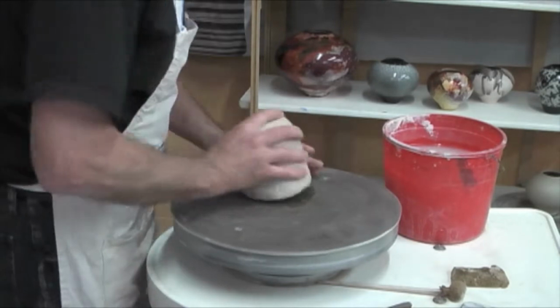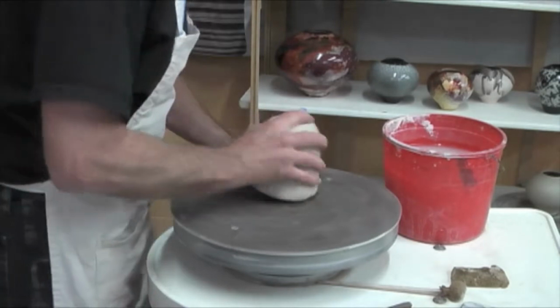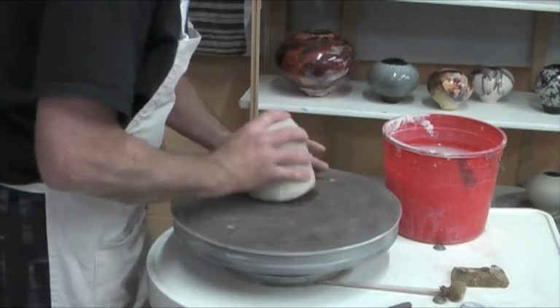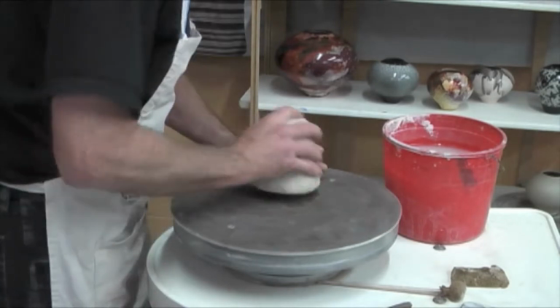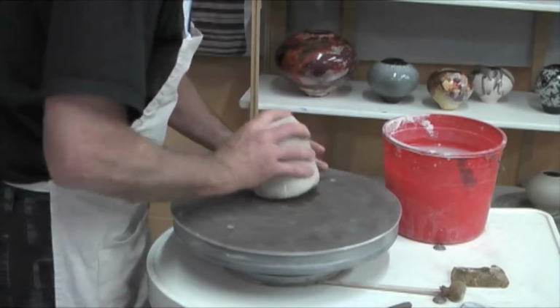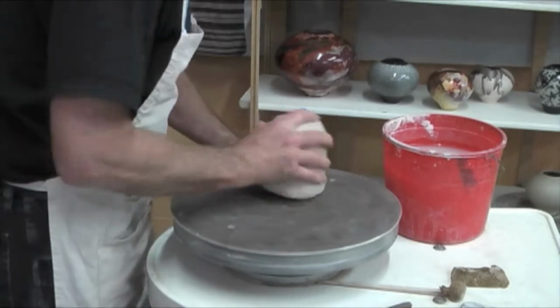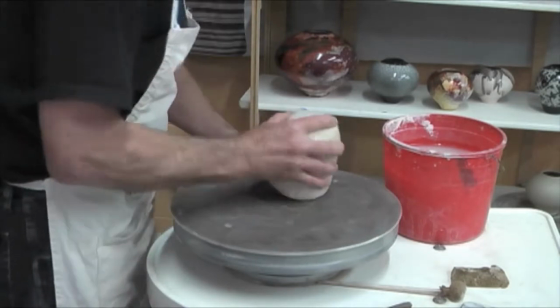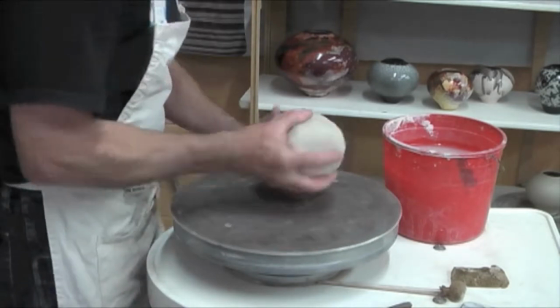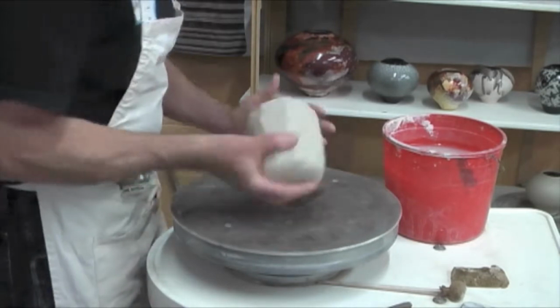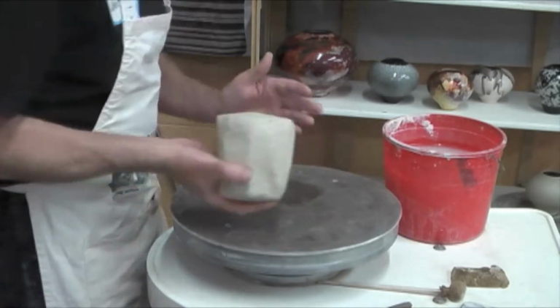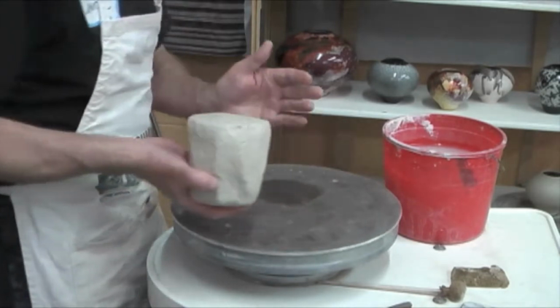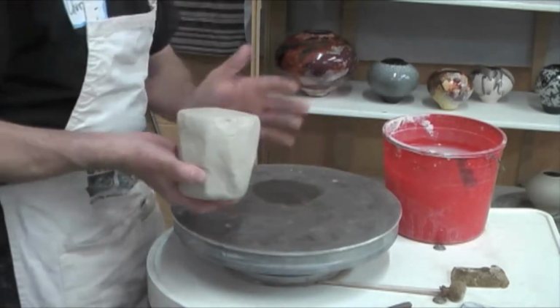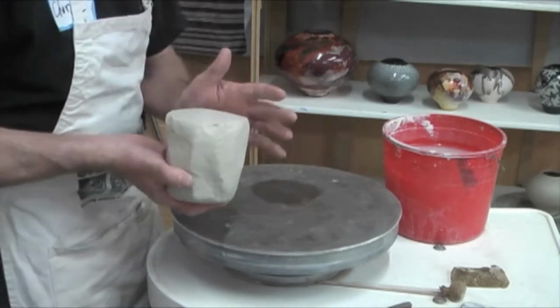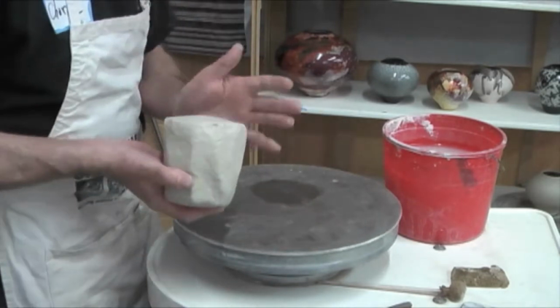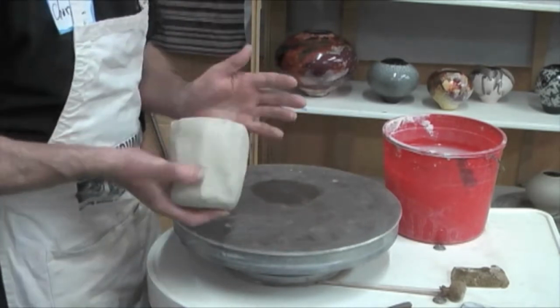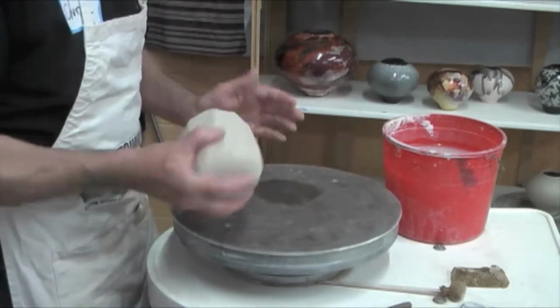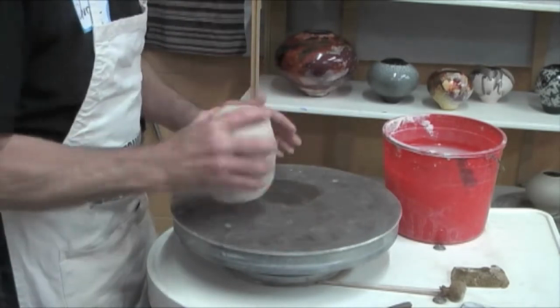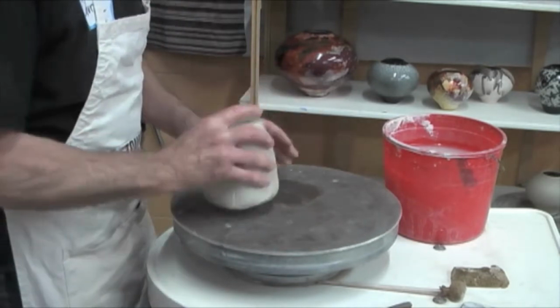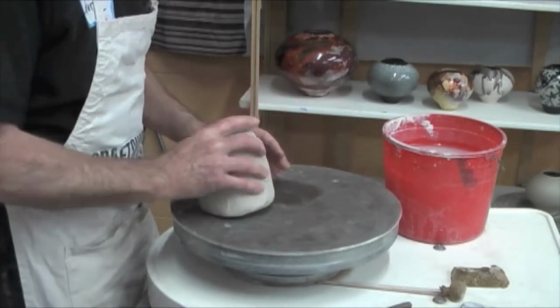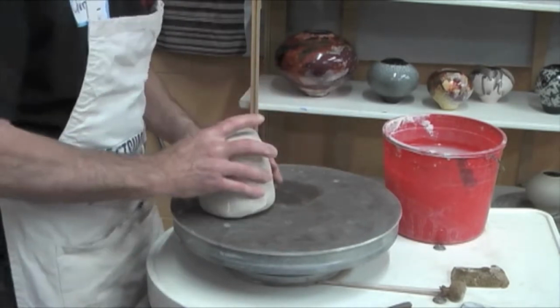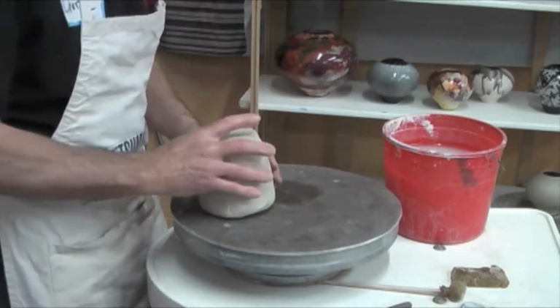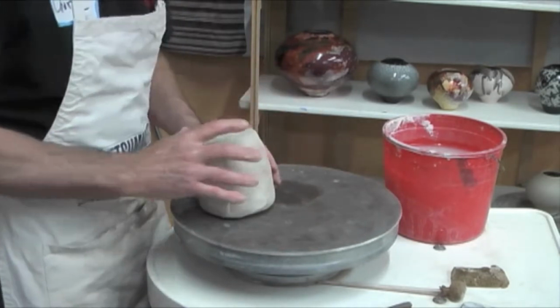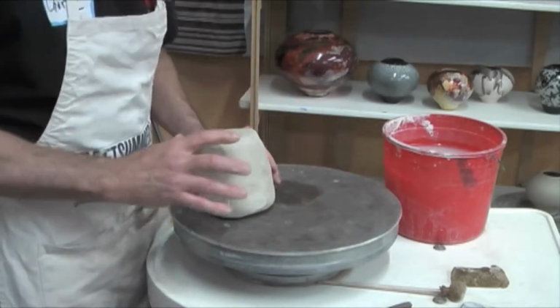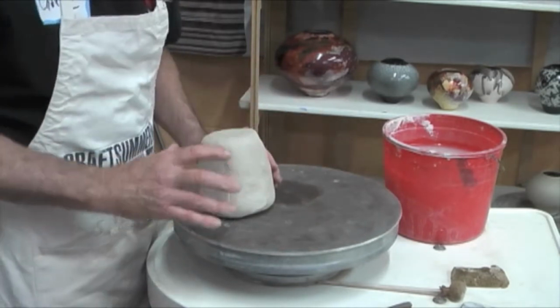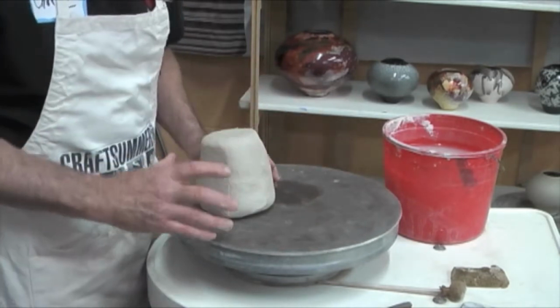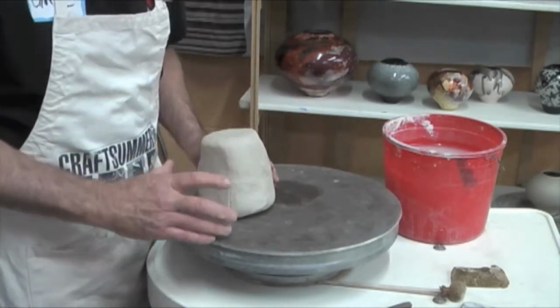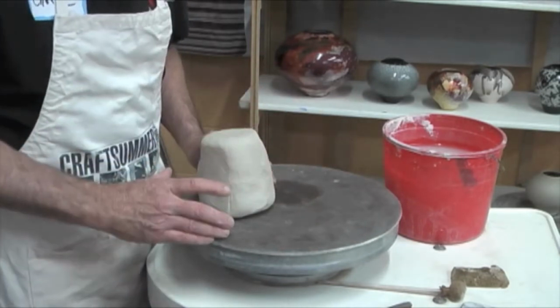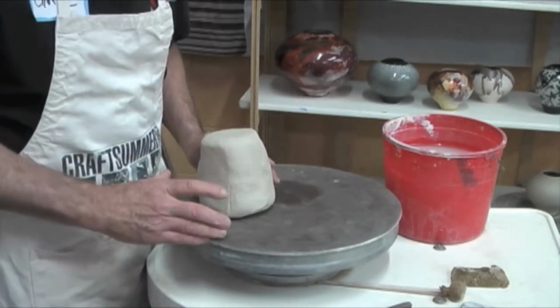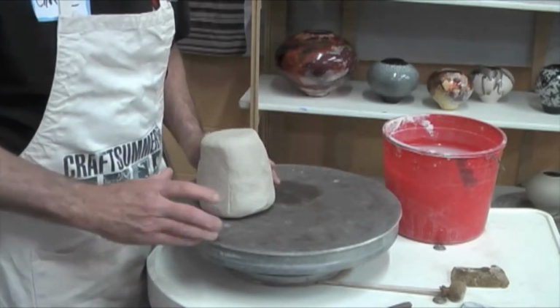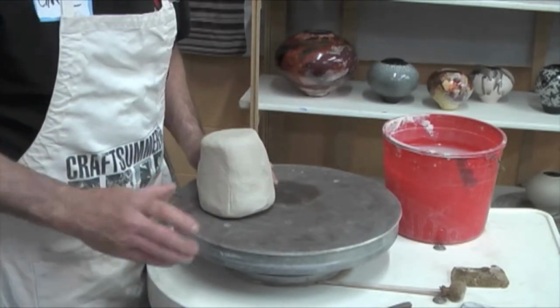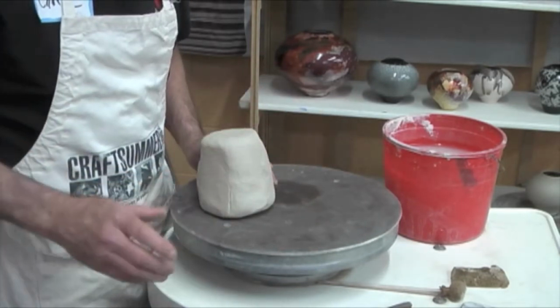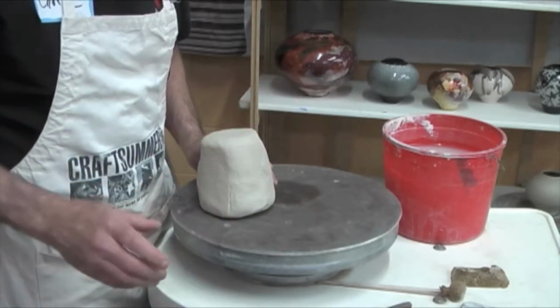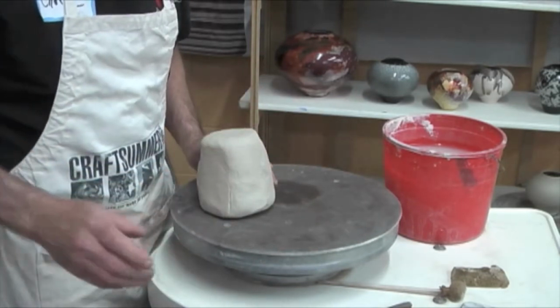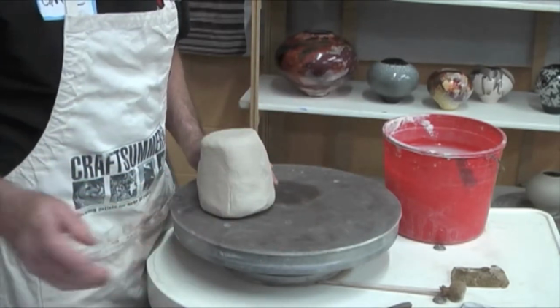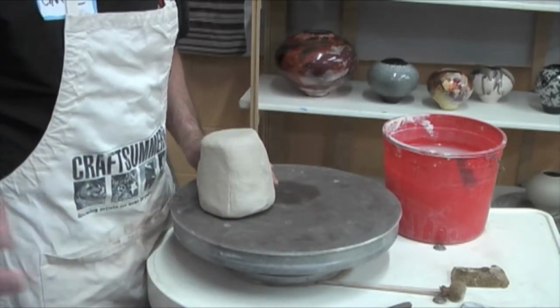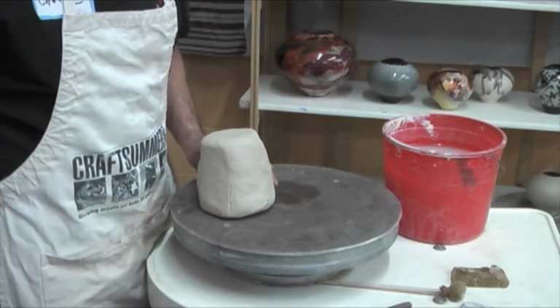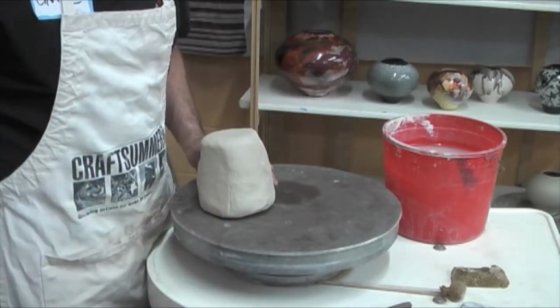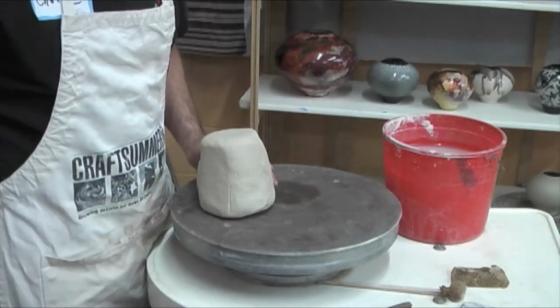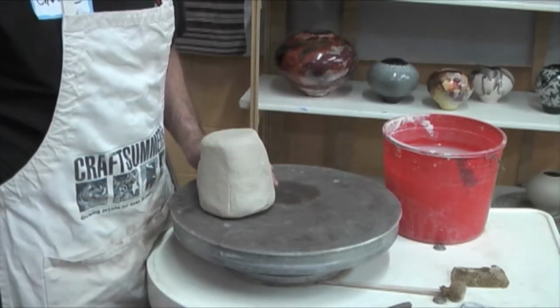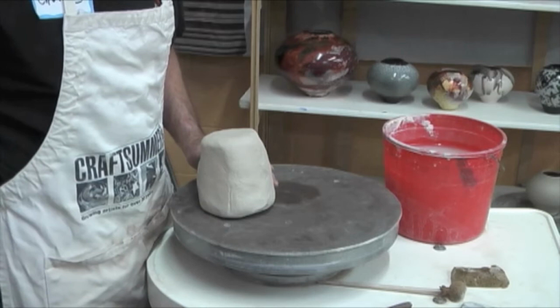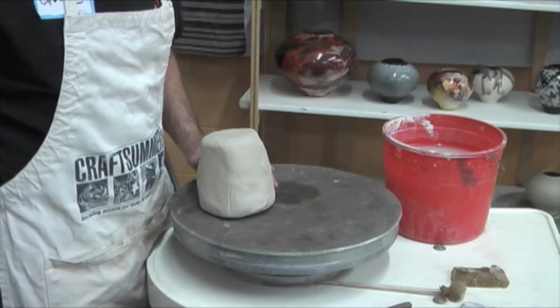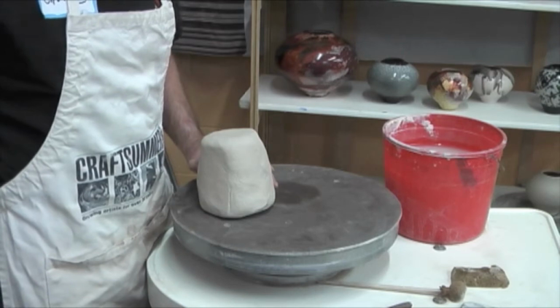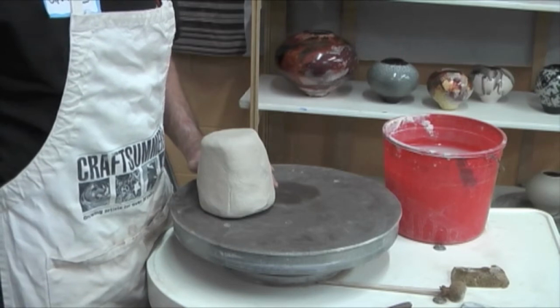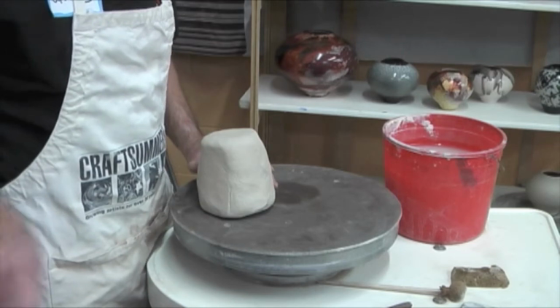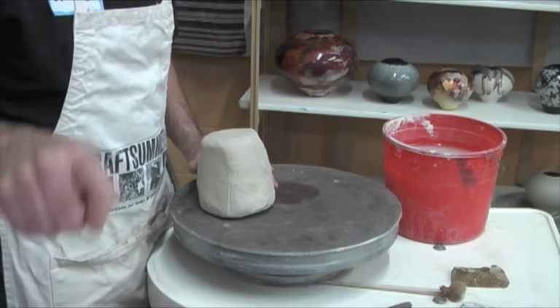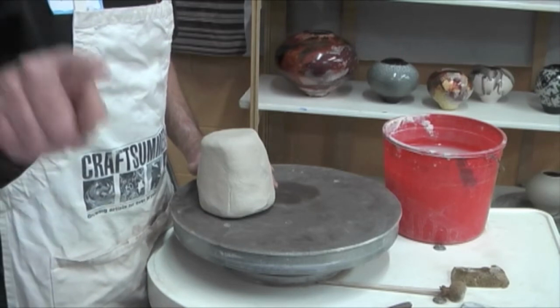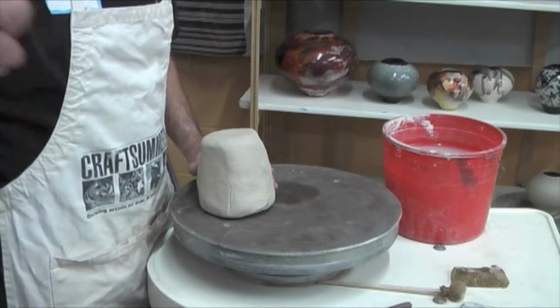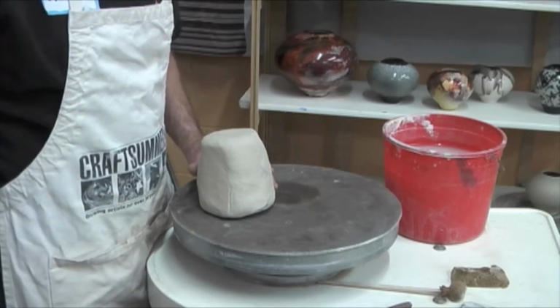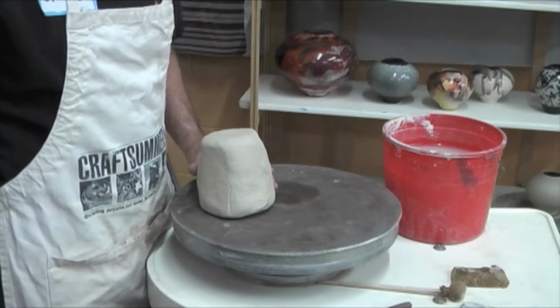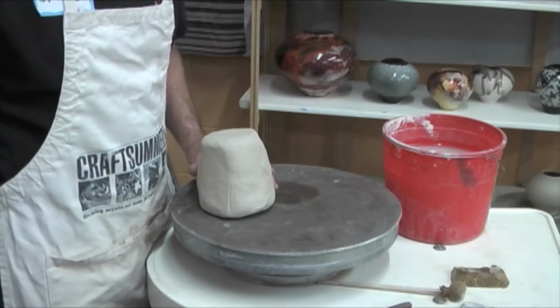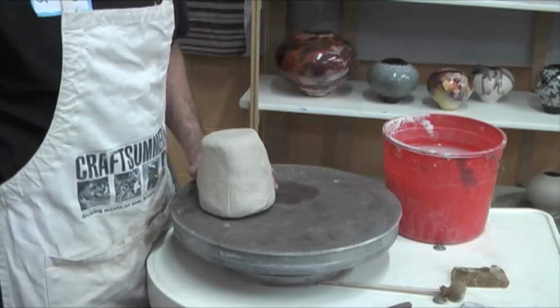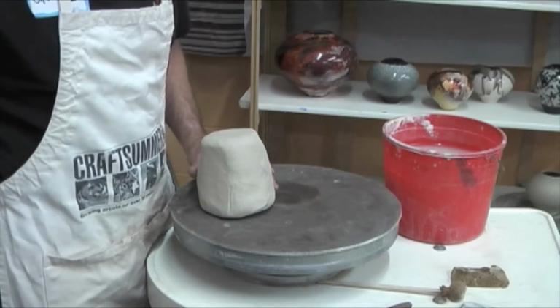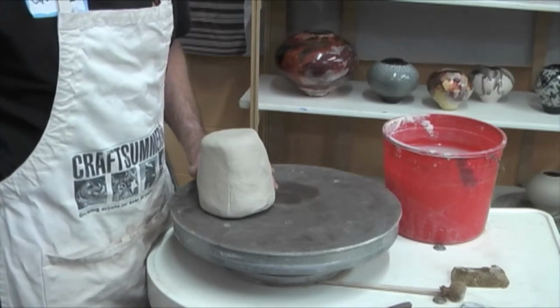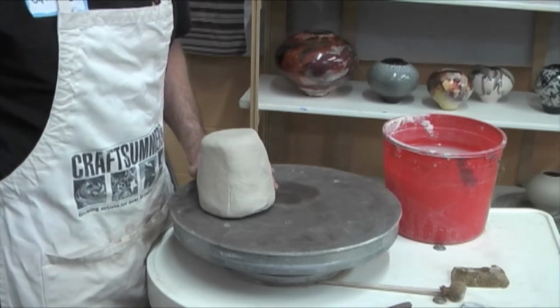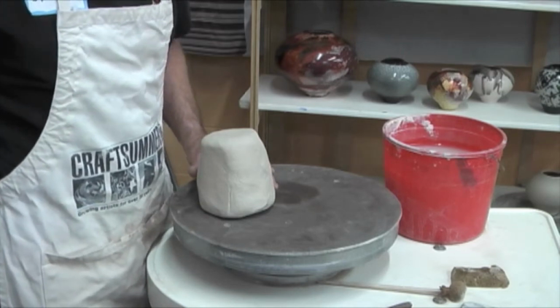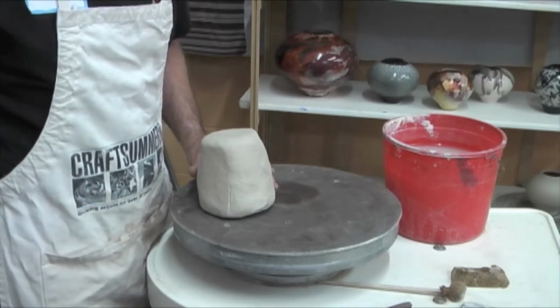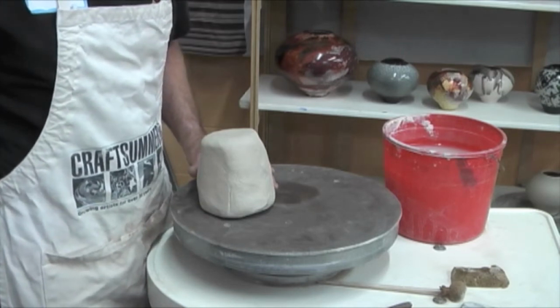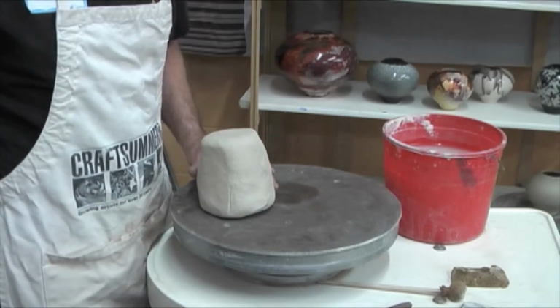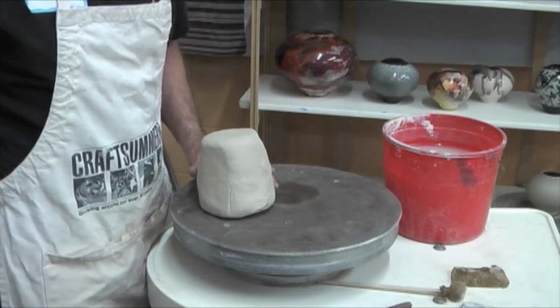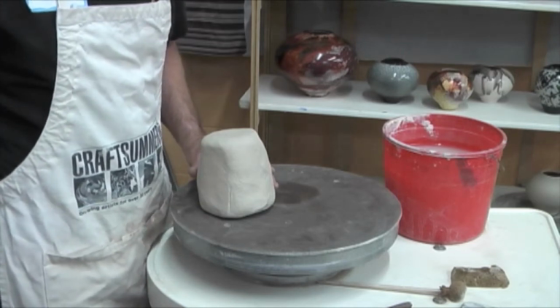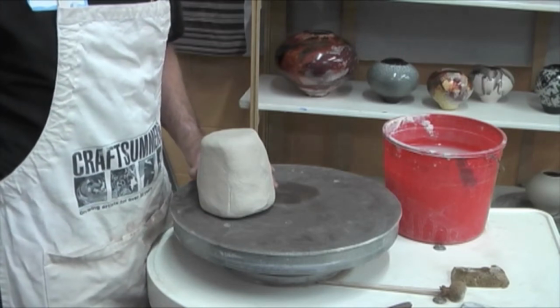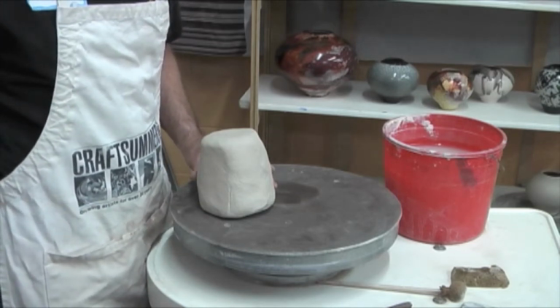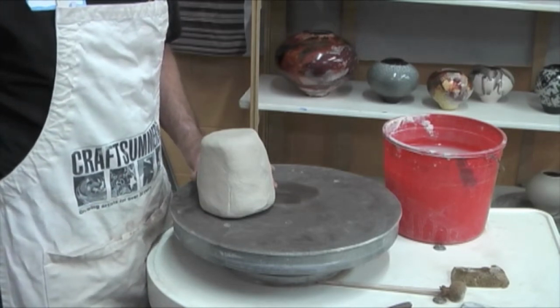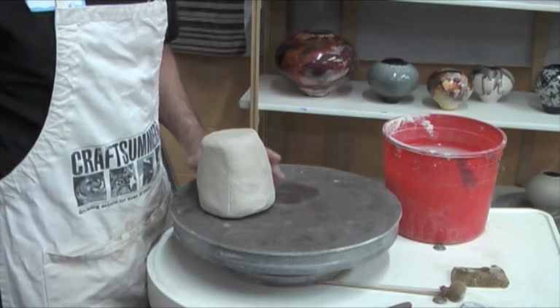So actually when you start to pull you're almost like this. Absolutely. I mean you can make a huge wad, and as you come up they get... Yes, absolutely.